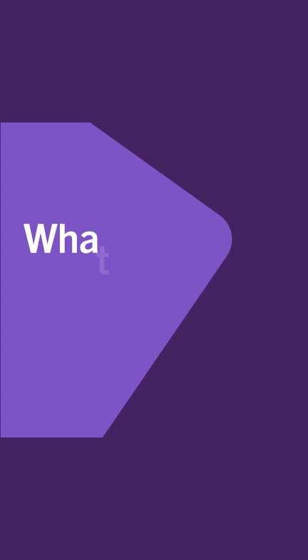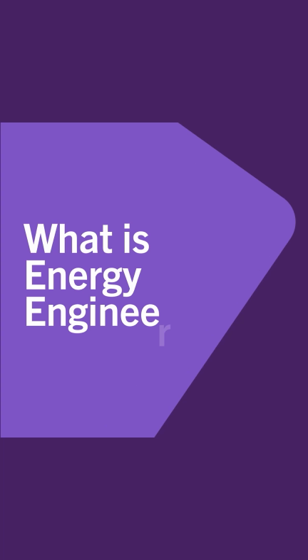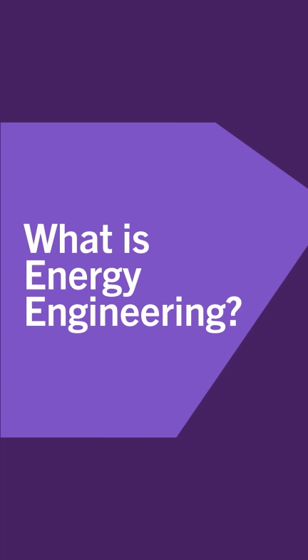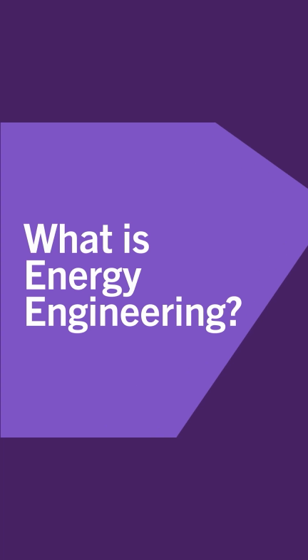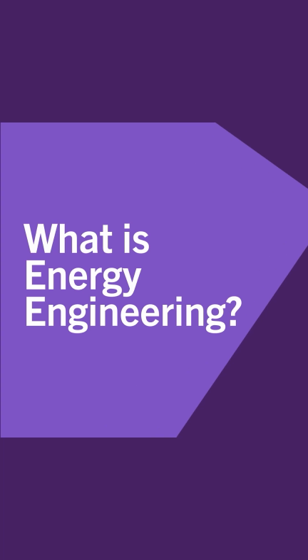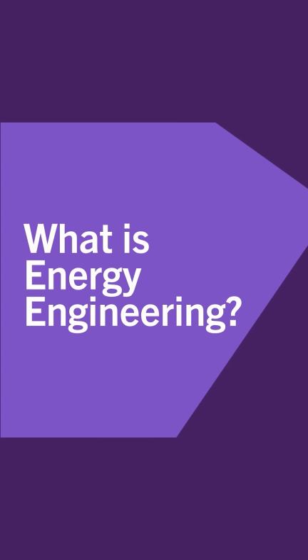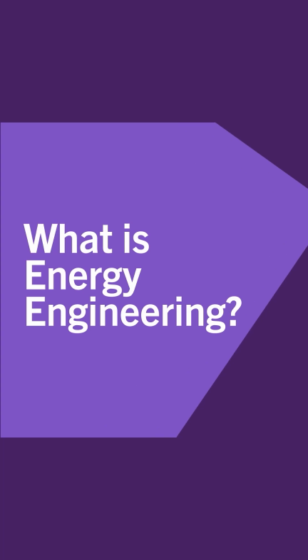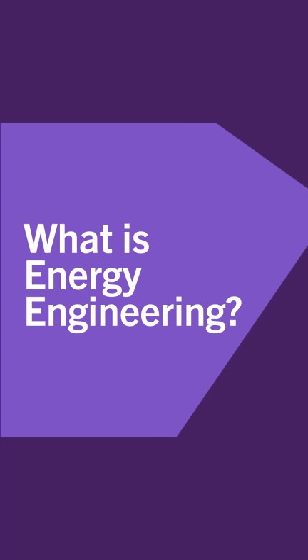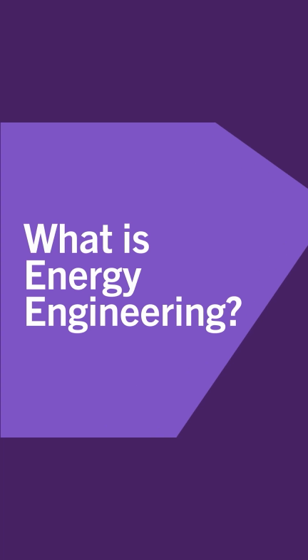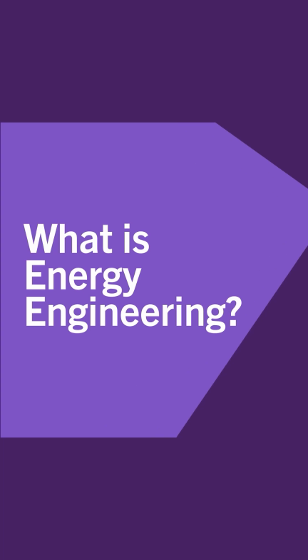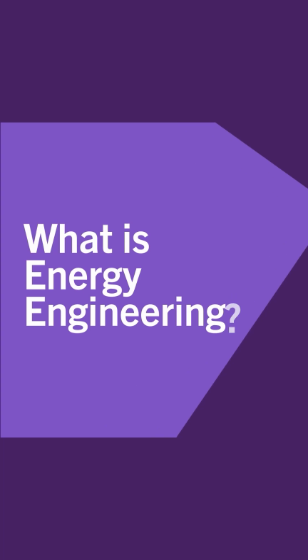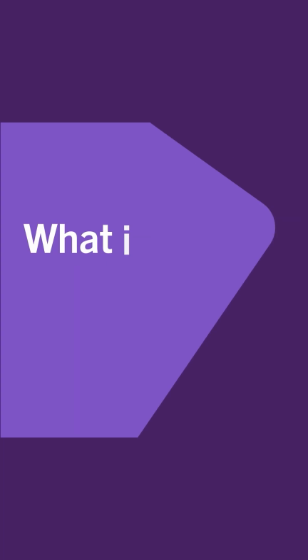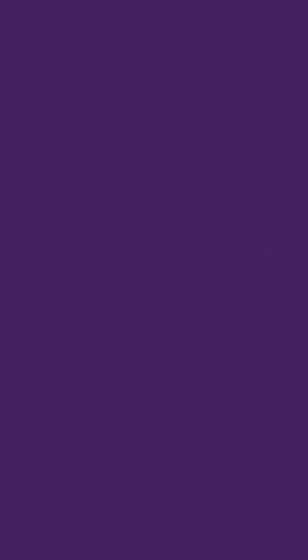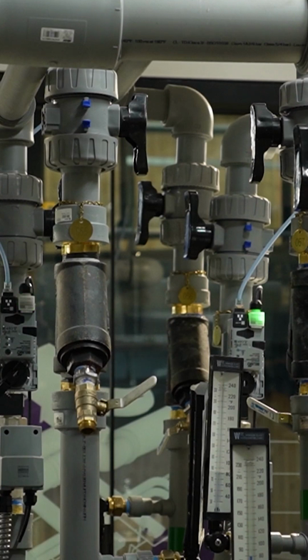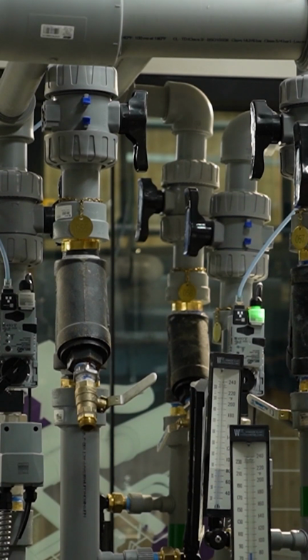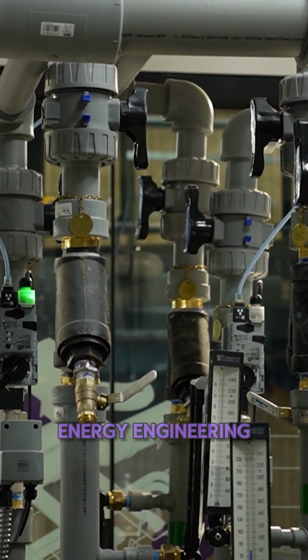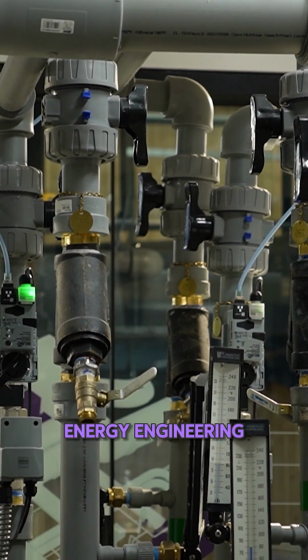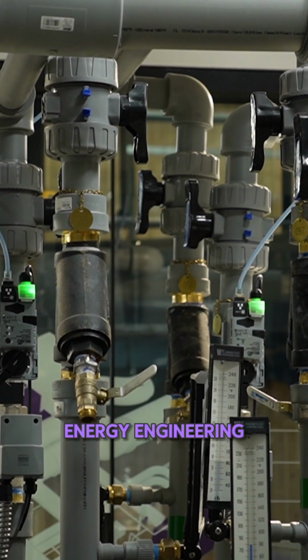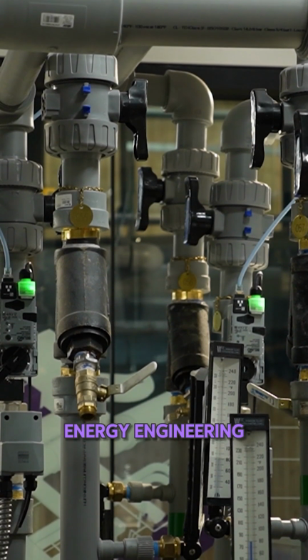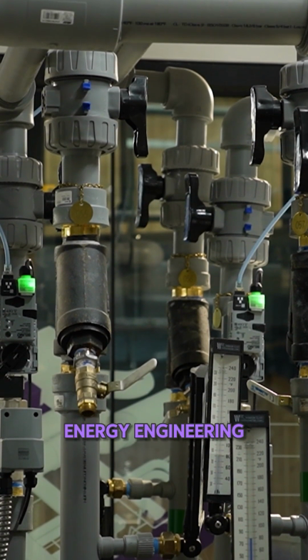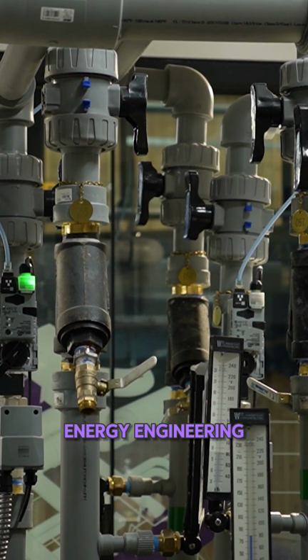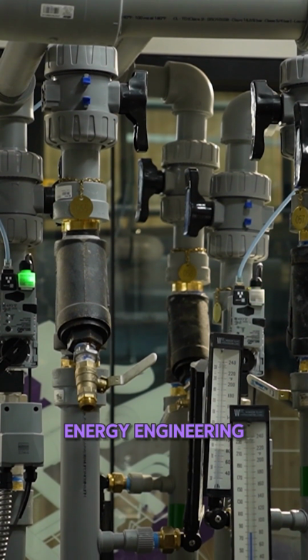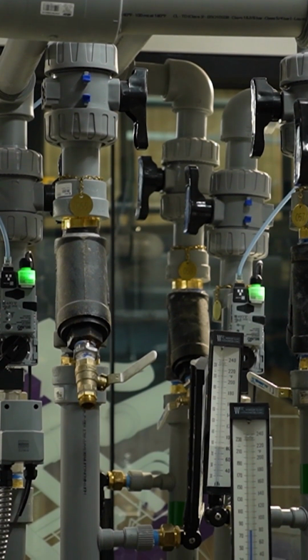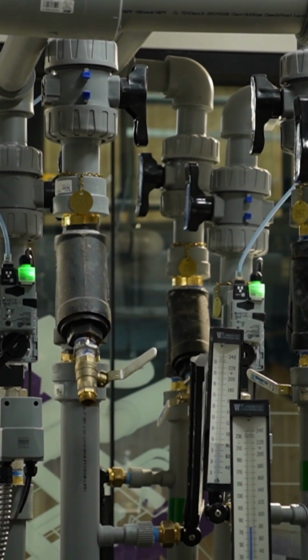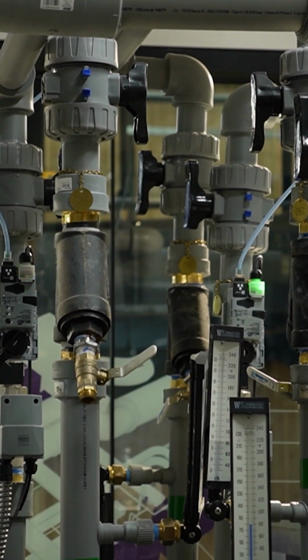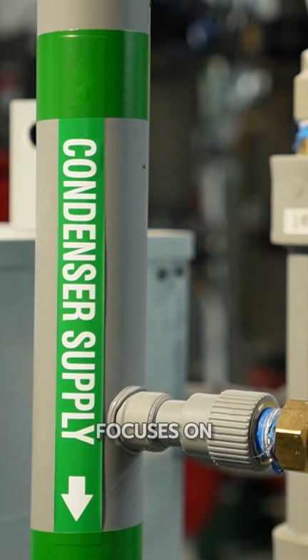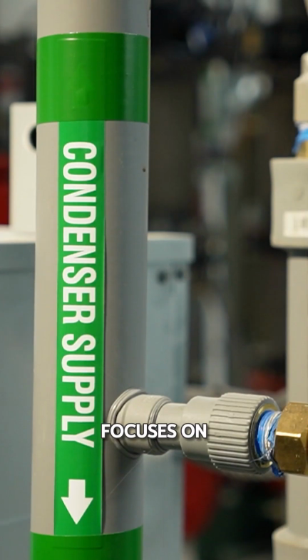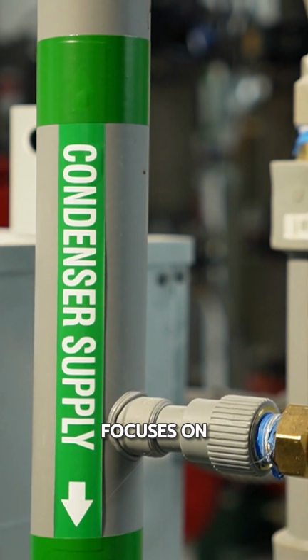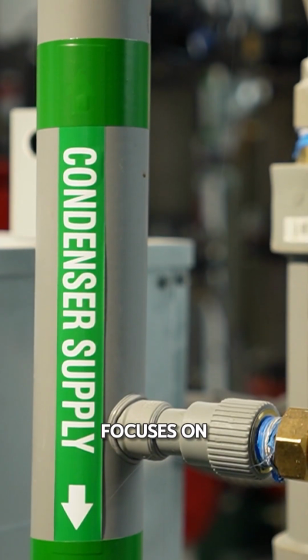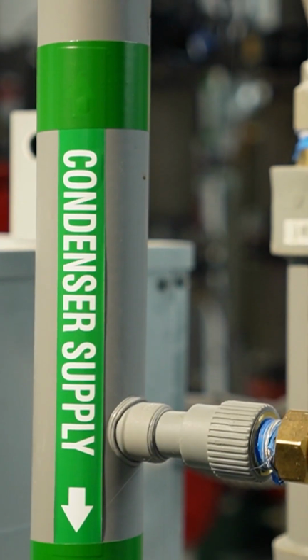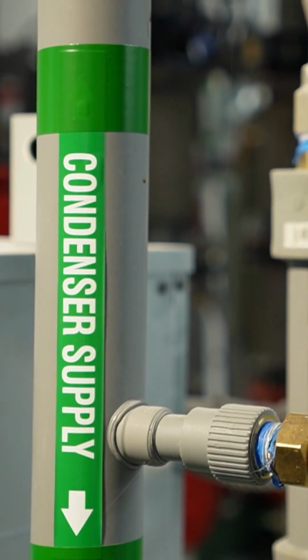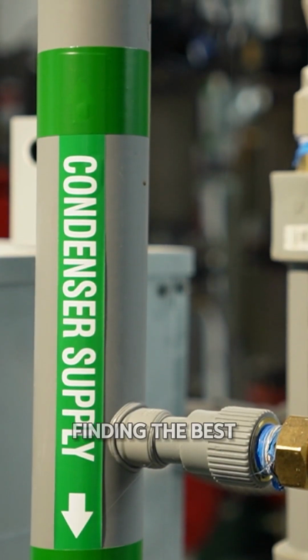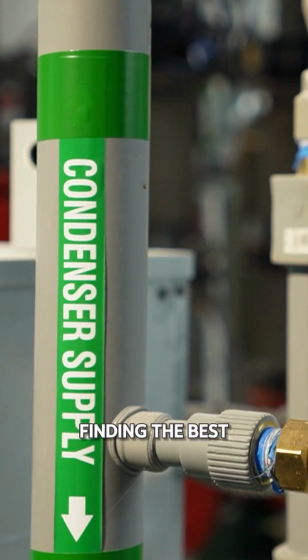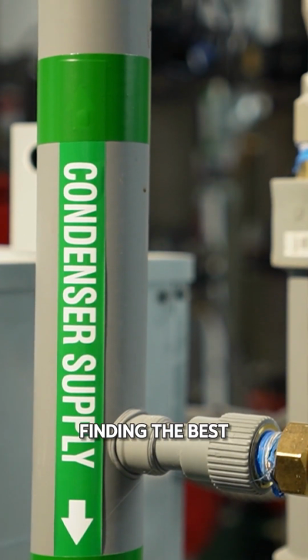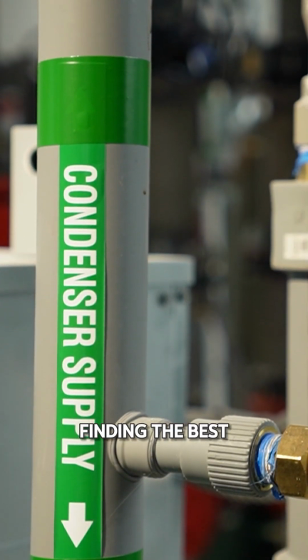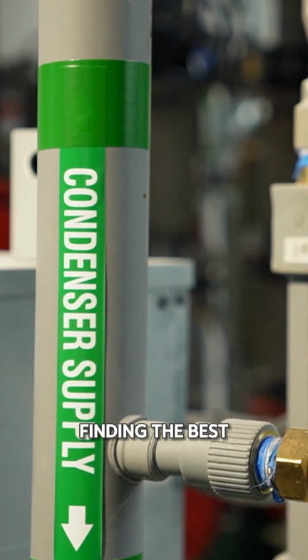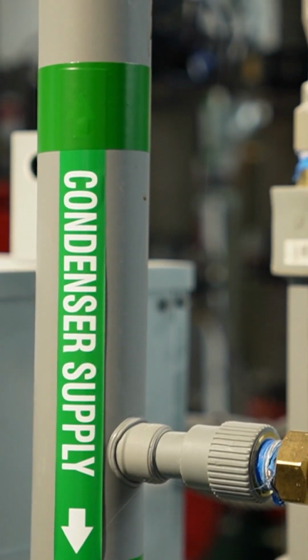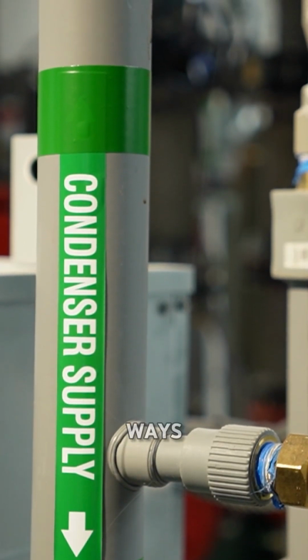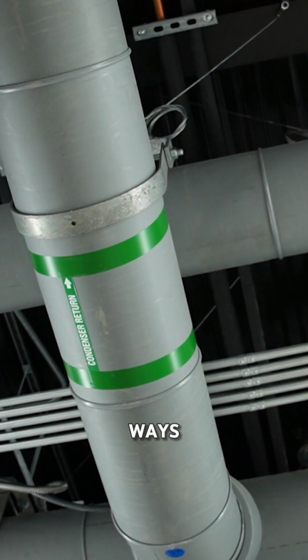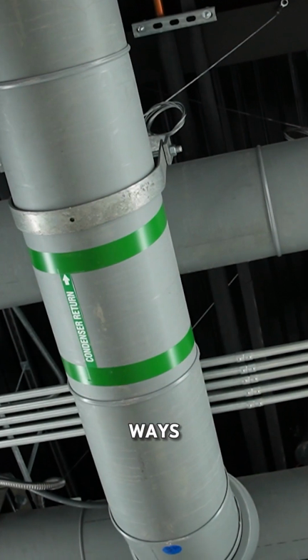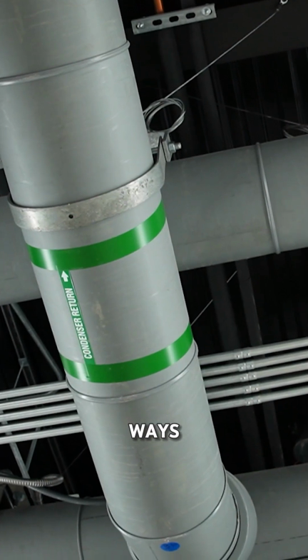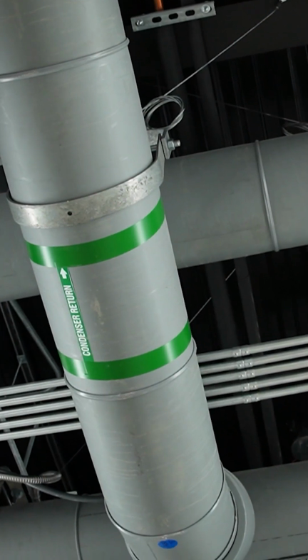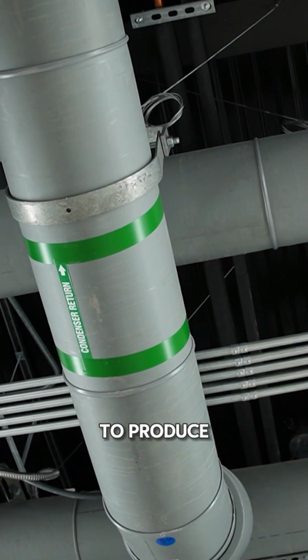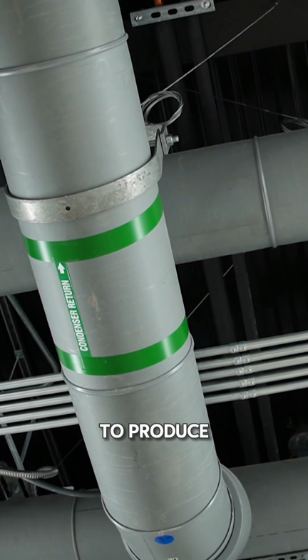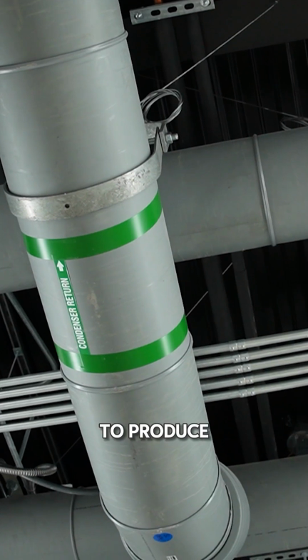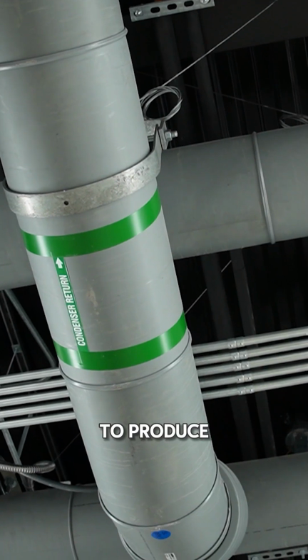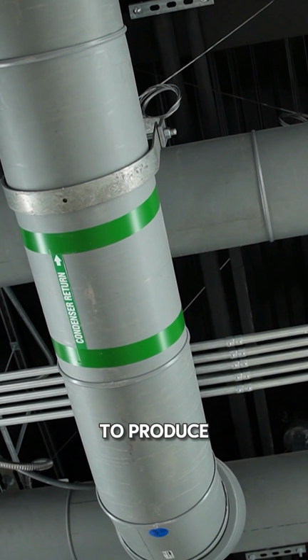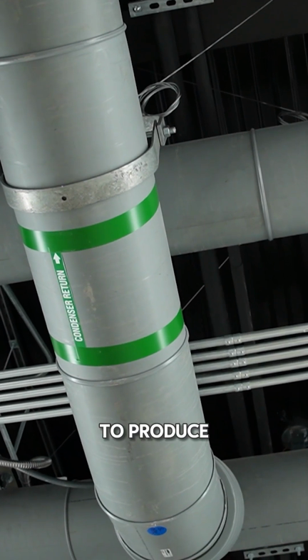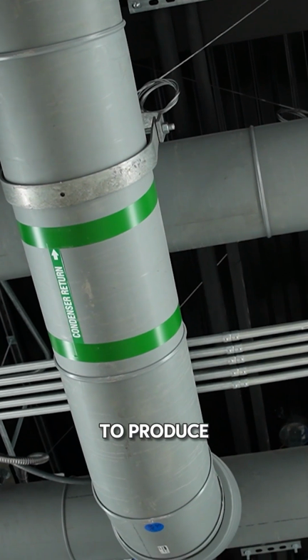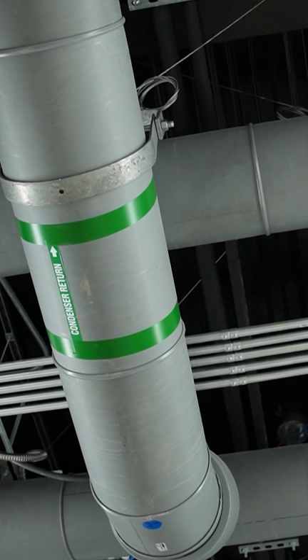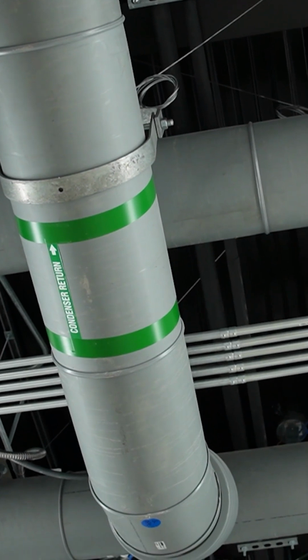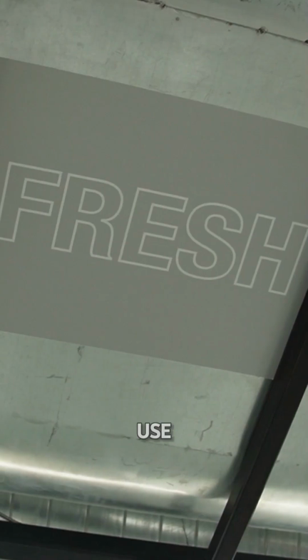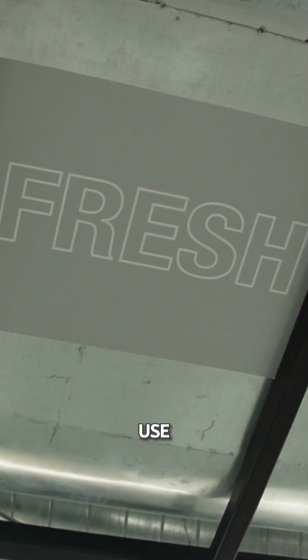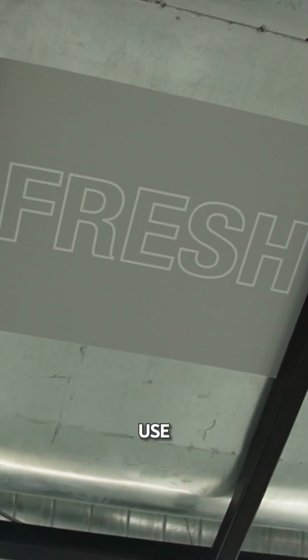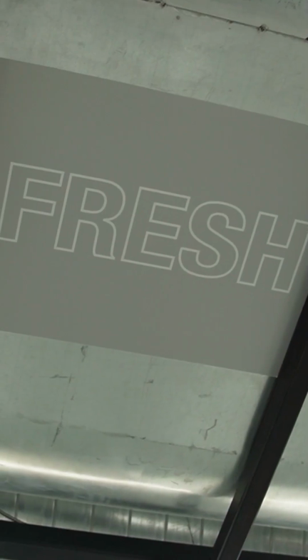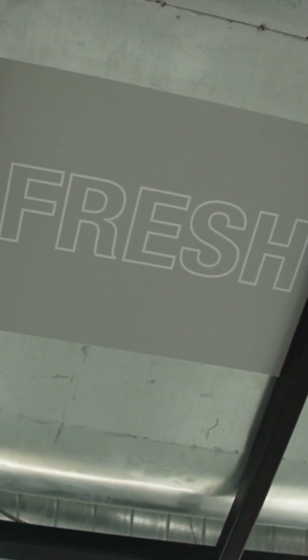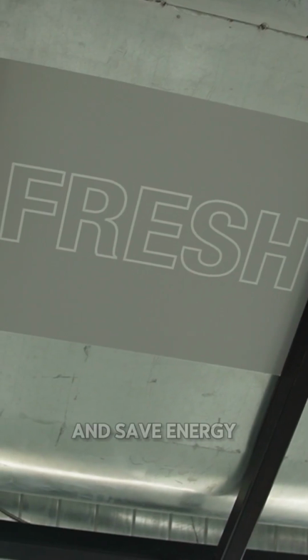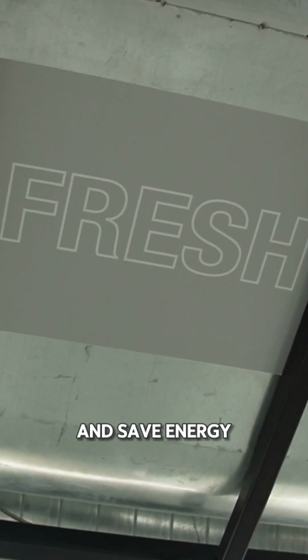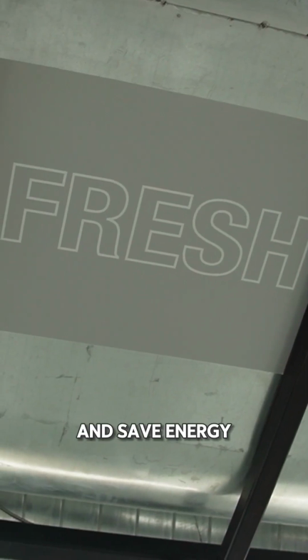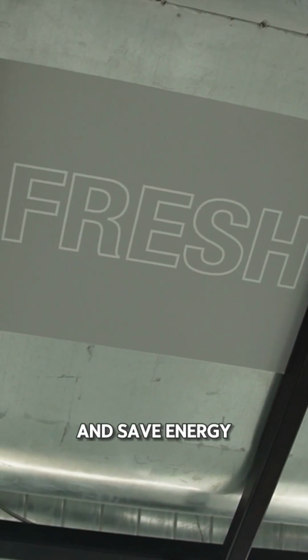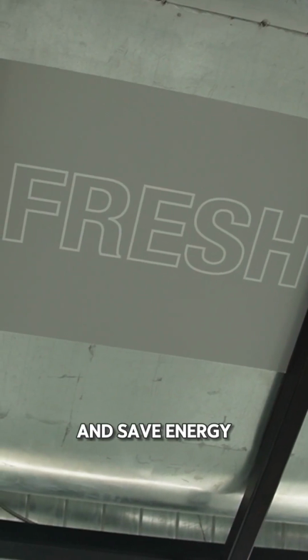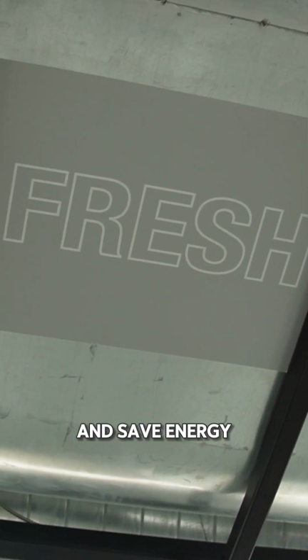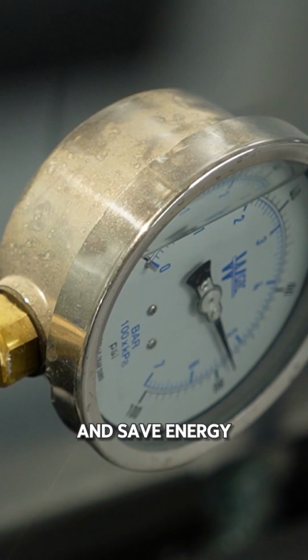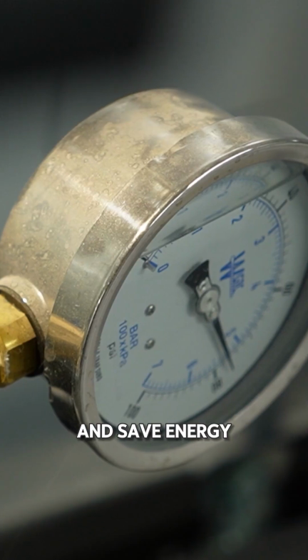What is energy engineering? Energy engineering focuses on finding the best ways to produce, use, and save energy.